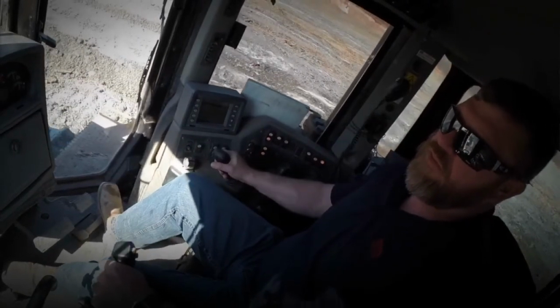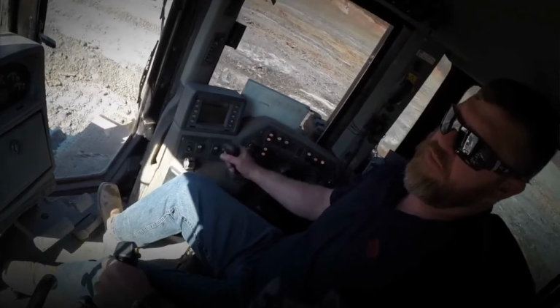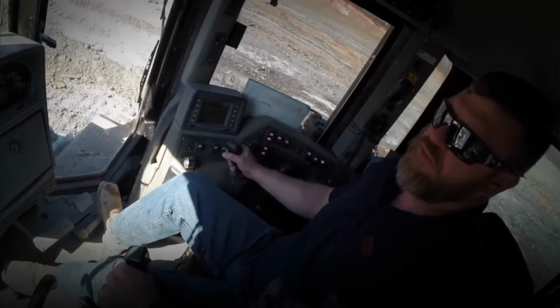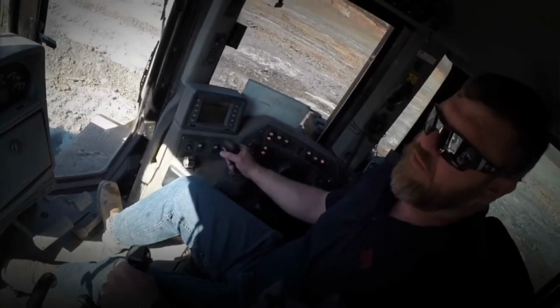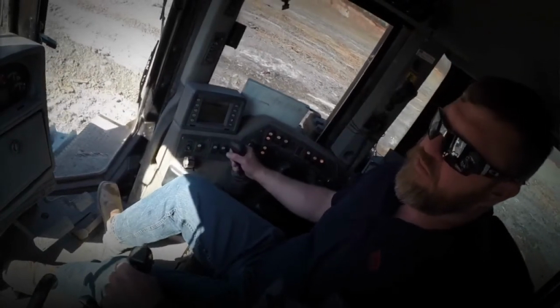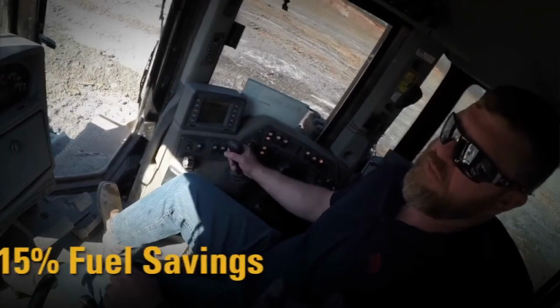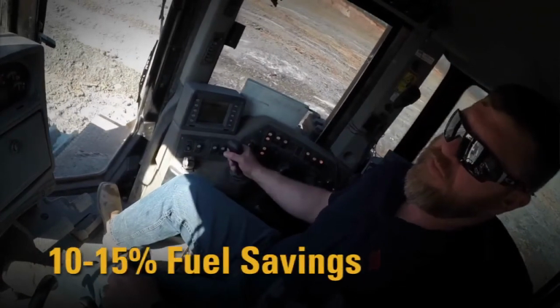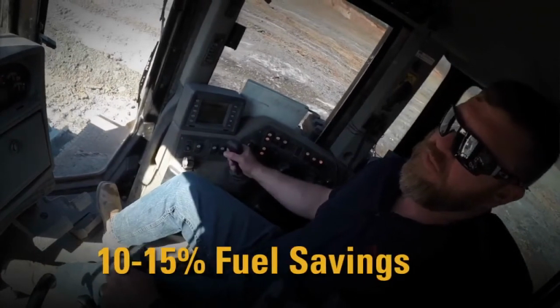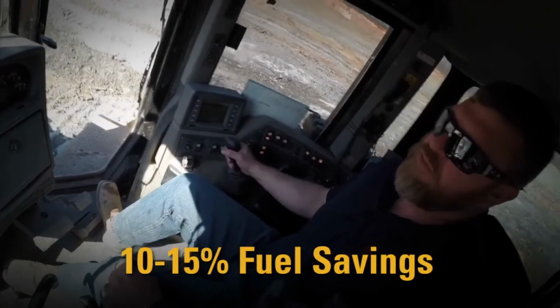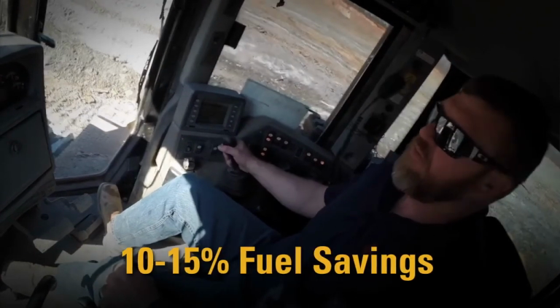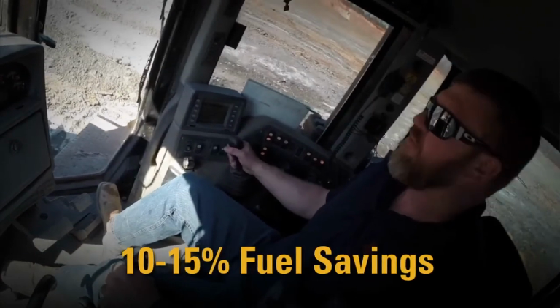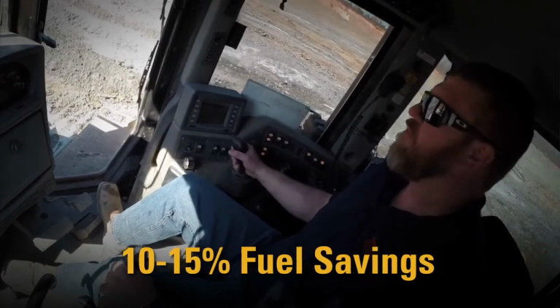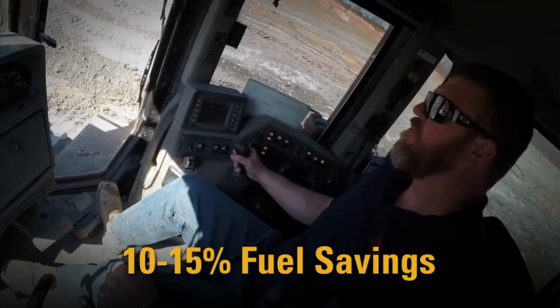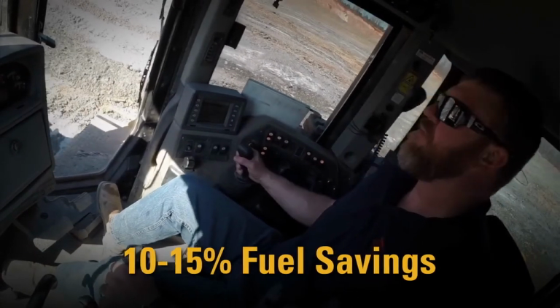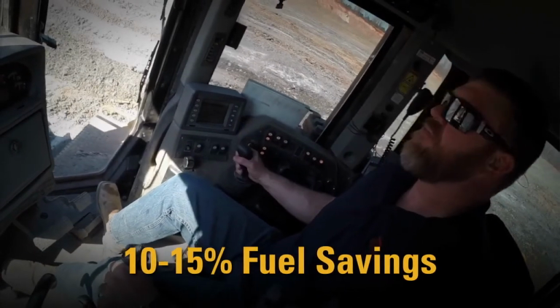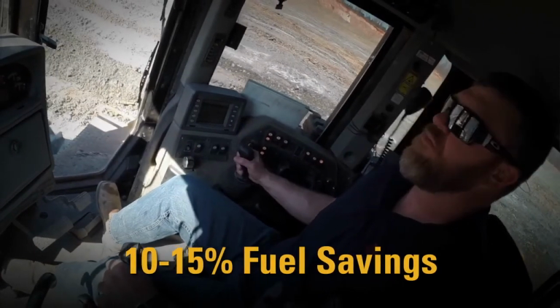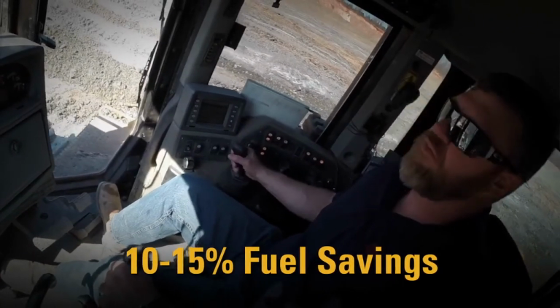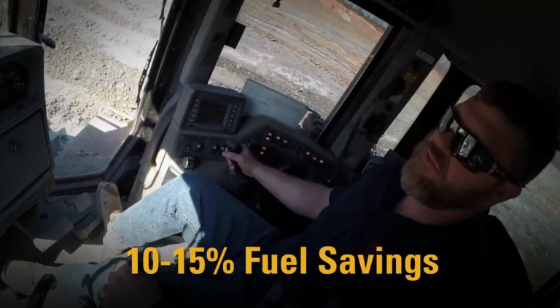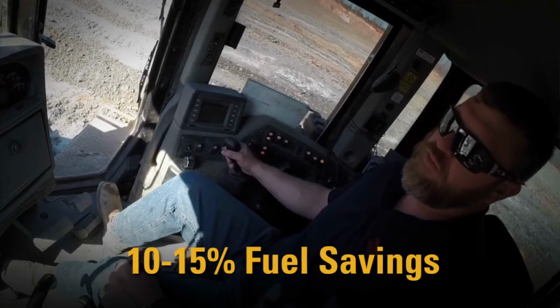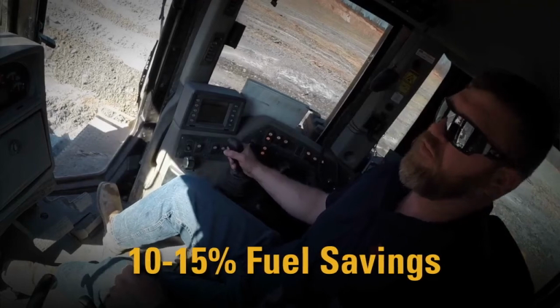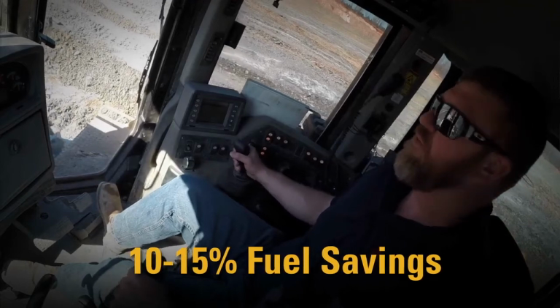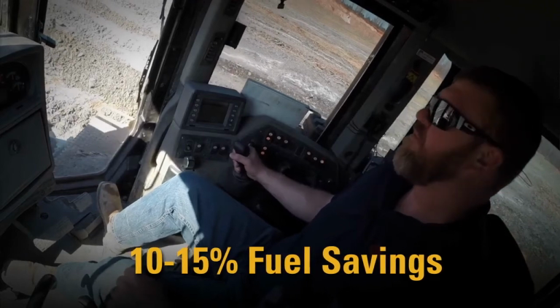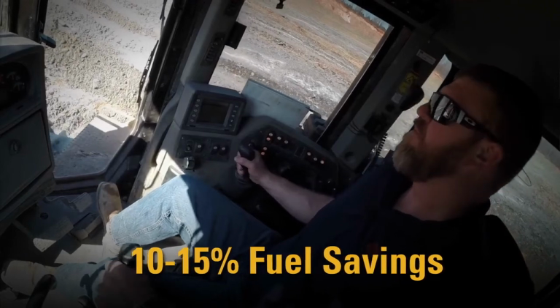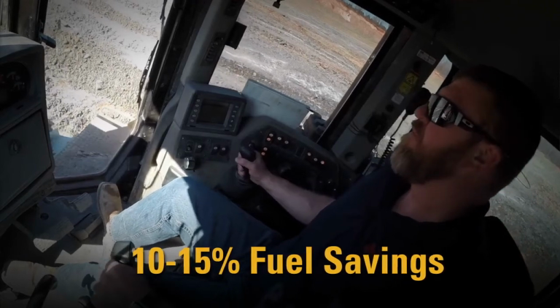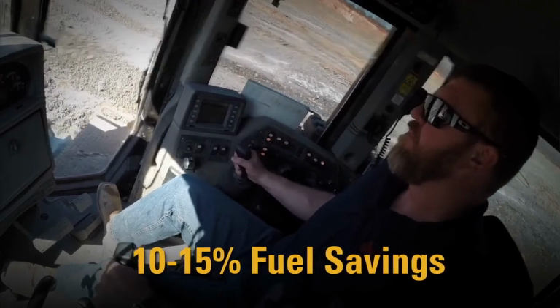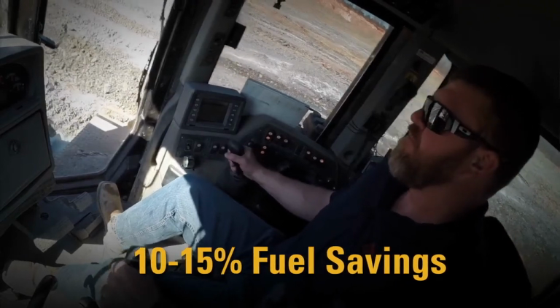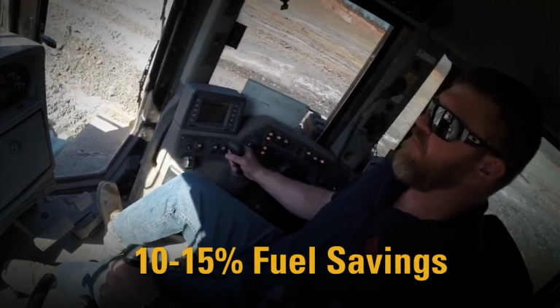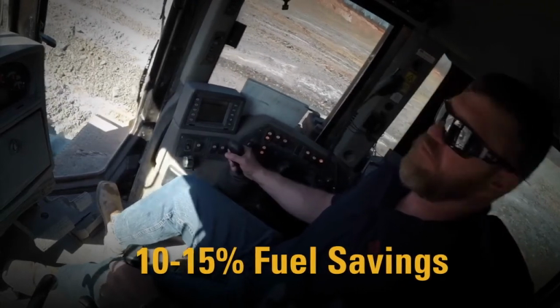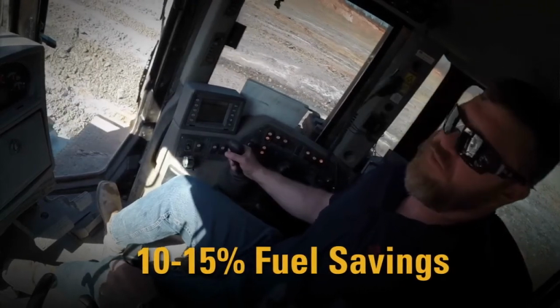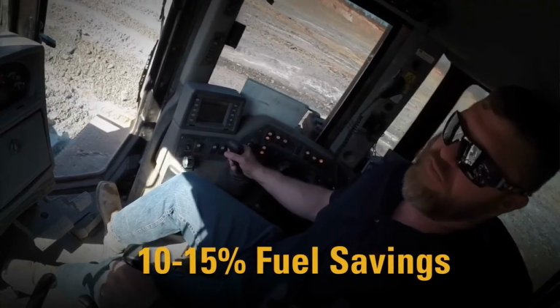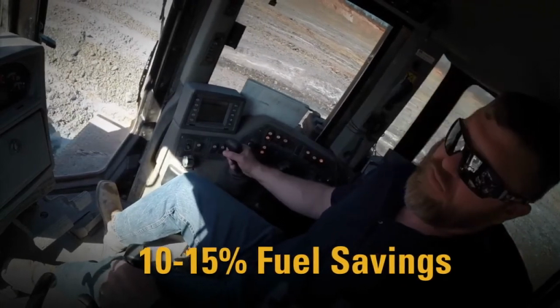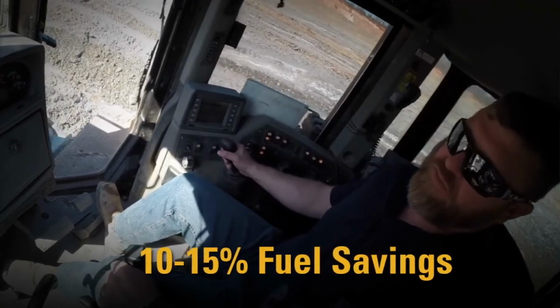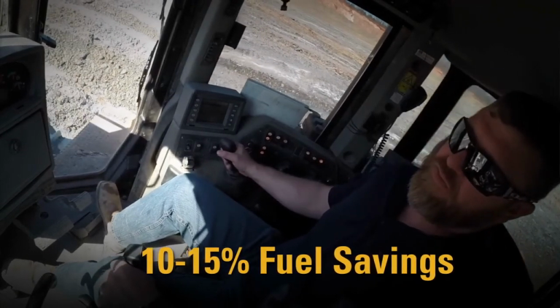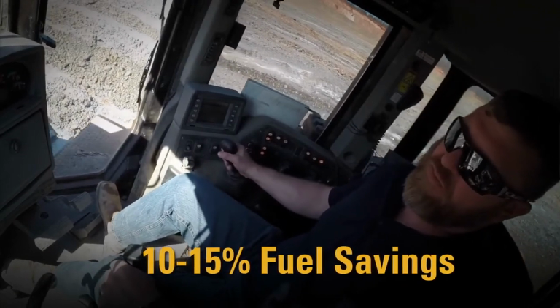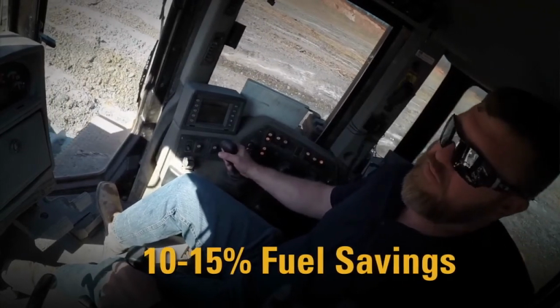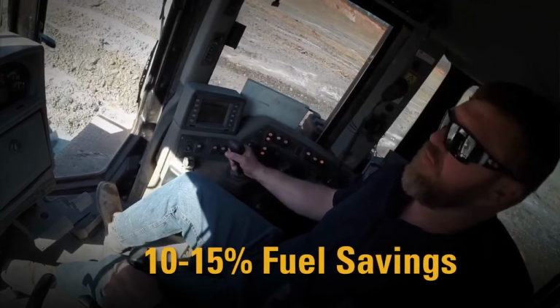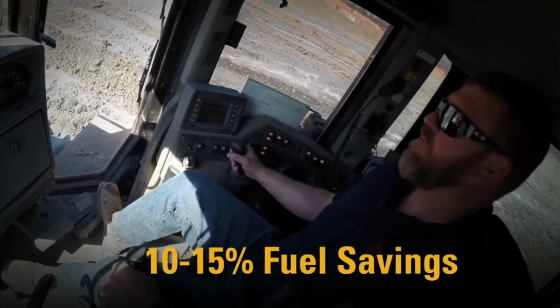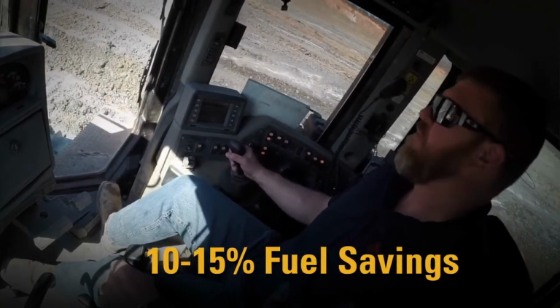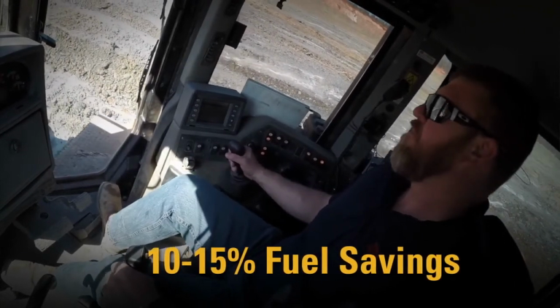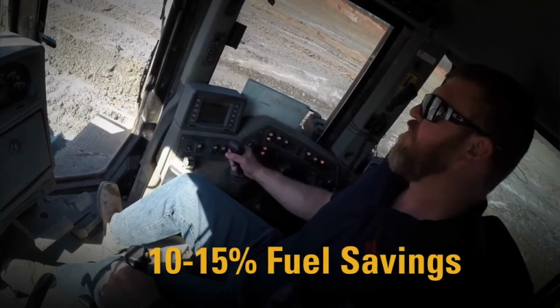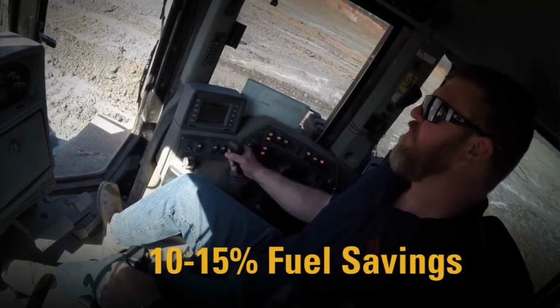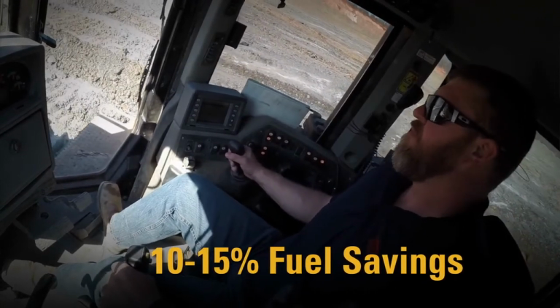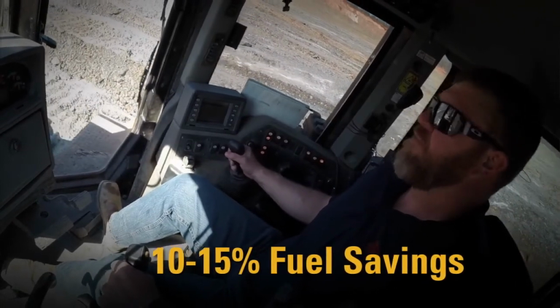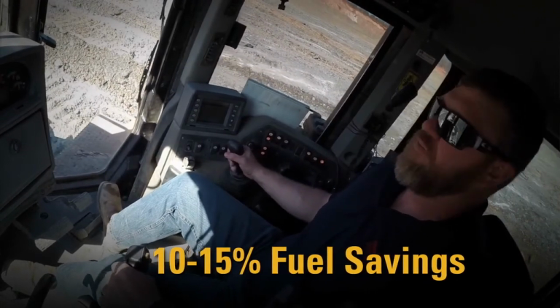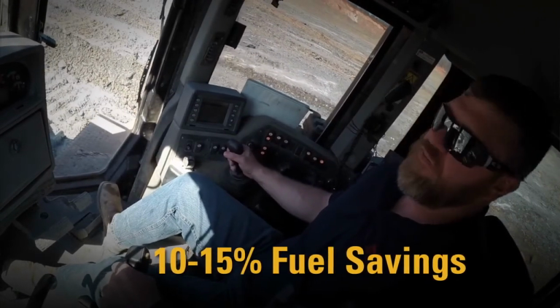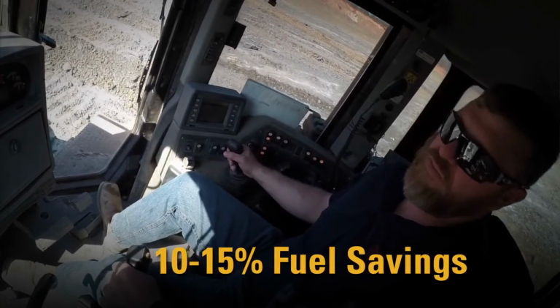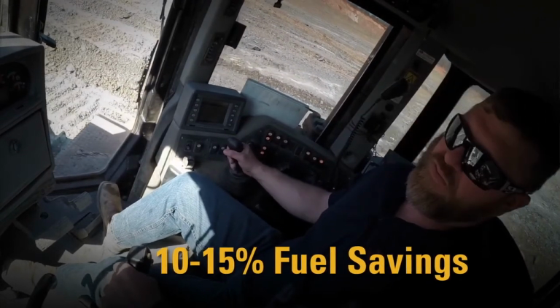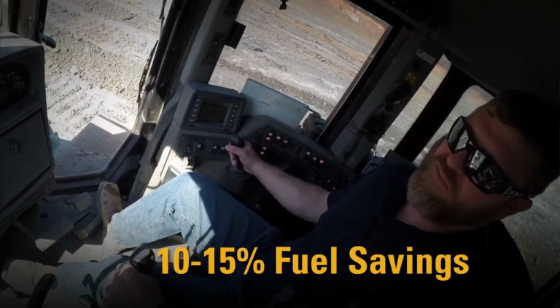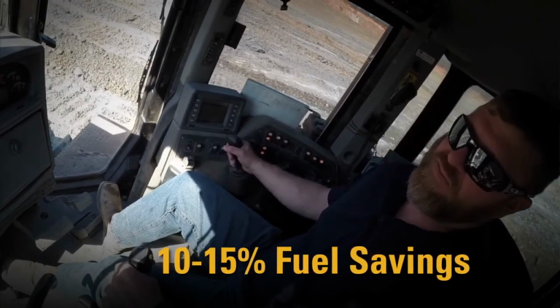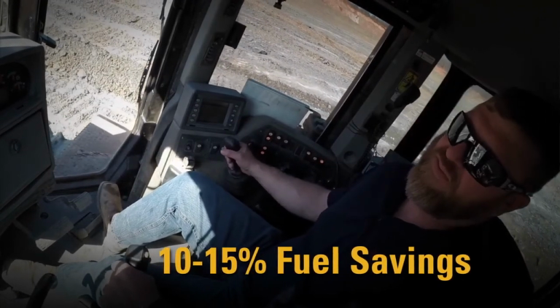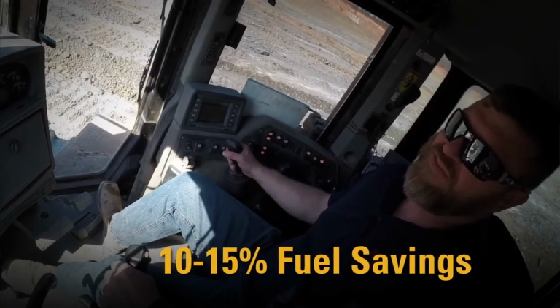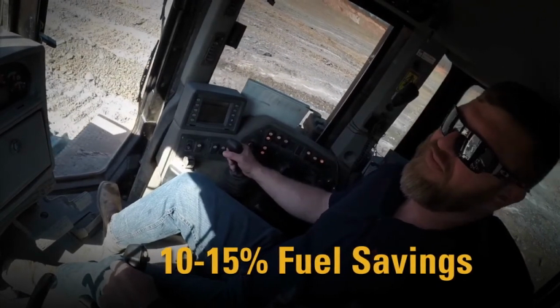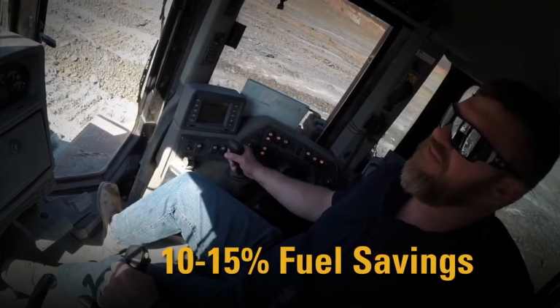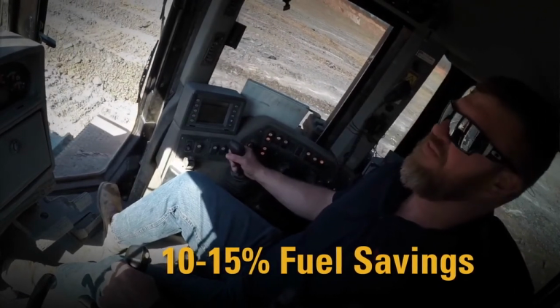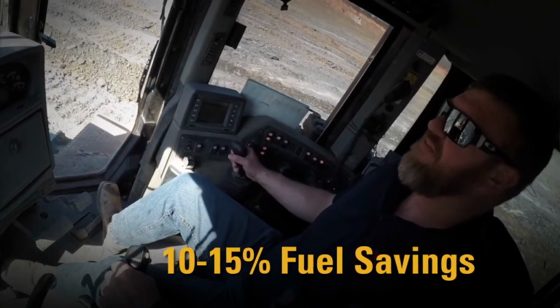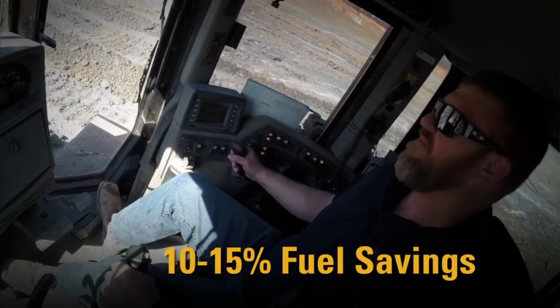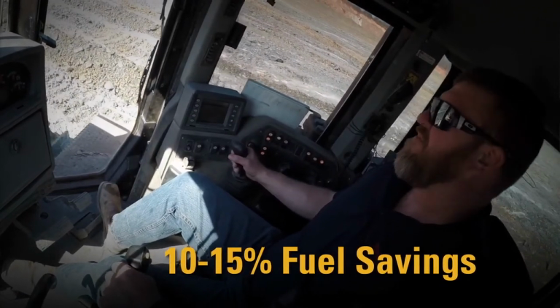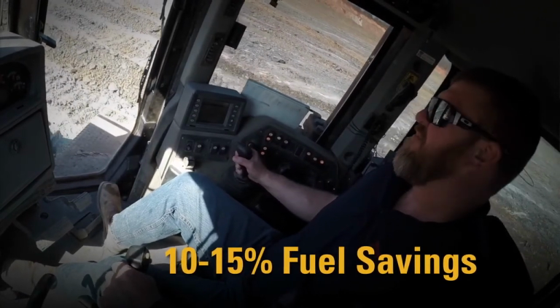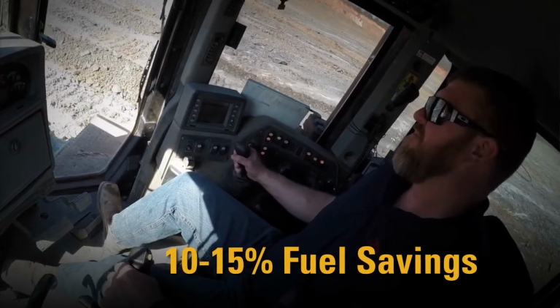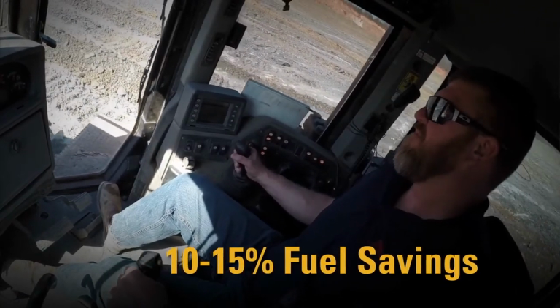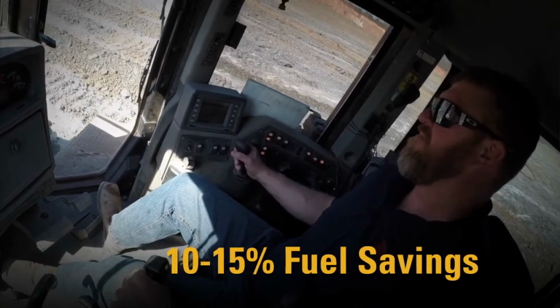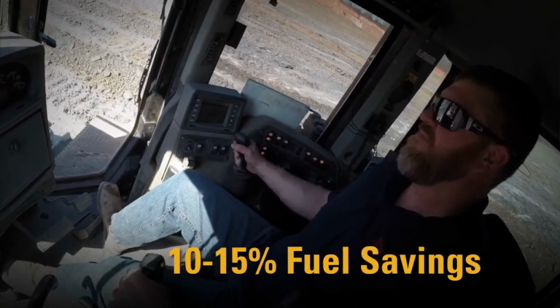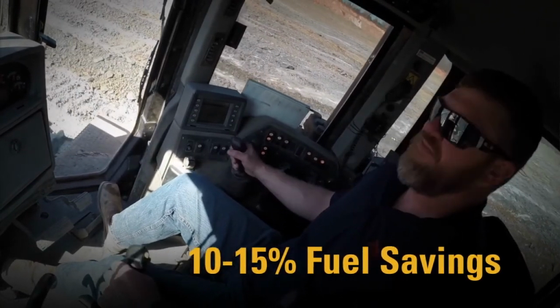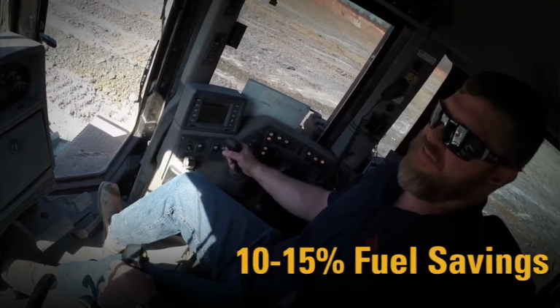Relative to application, in fuel alone we've probably seen somewhere between 10 and 15% savings just from not having to drop the ripper in the ground.